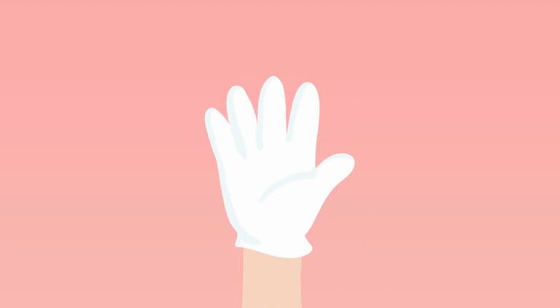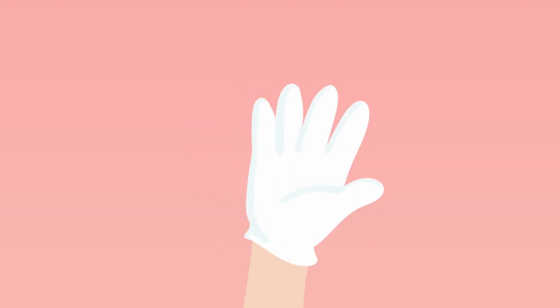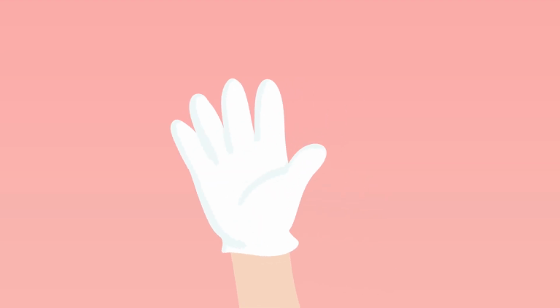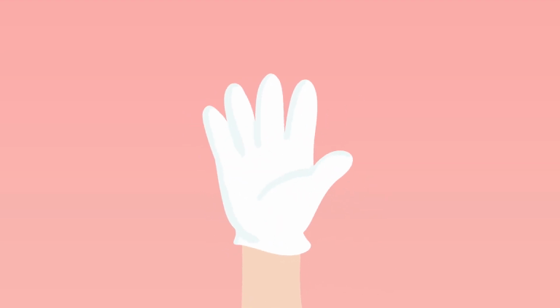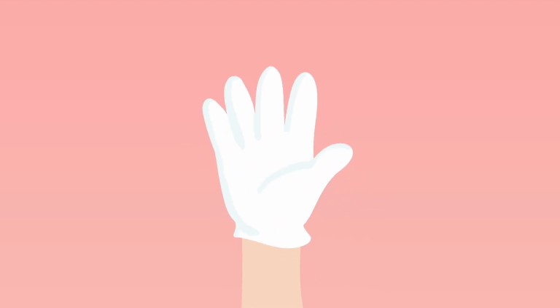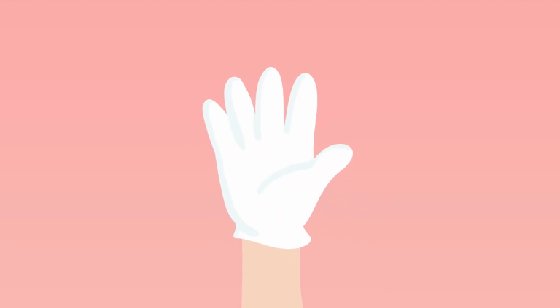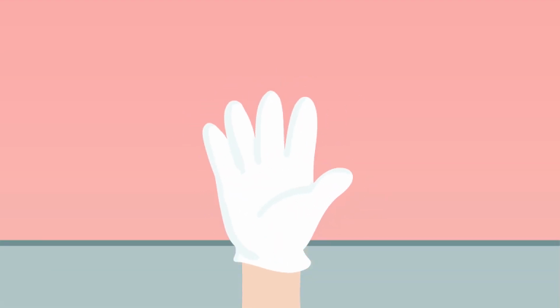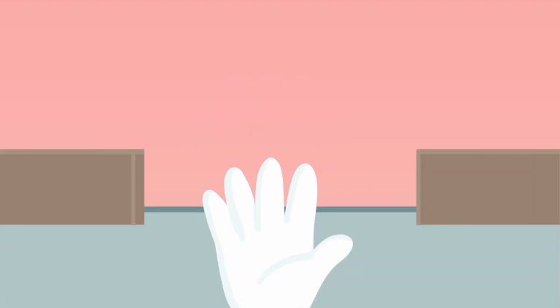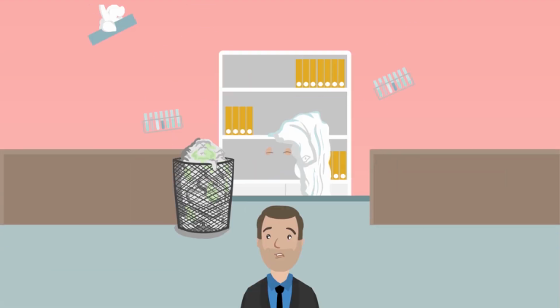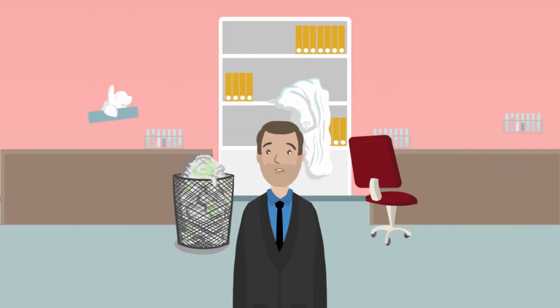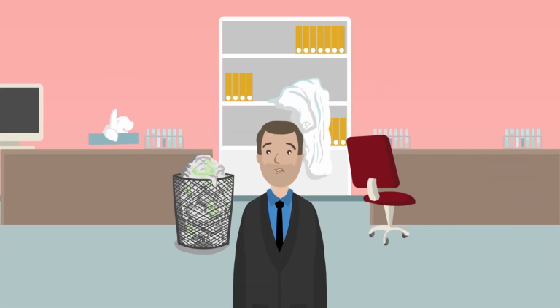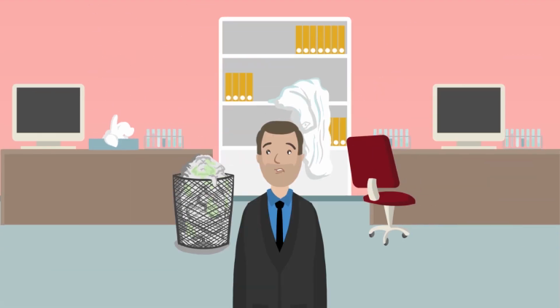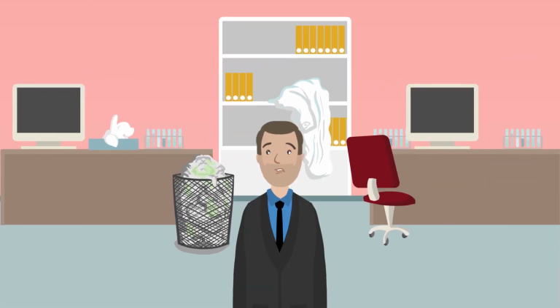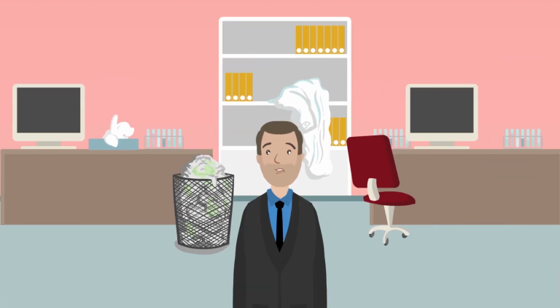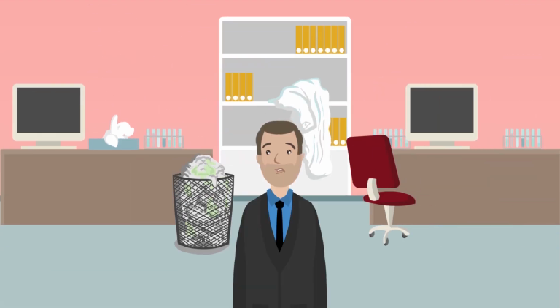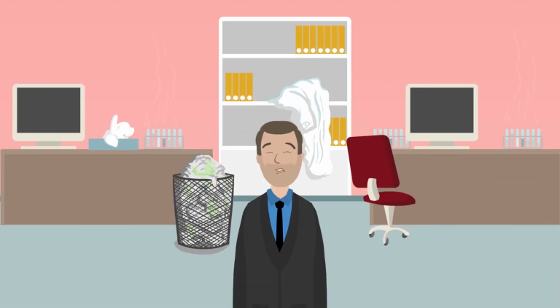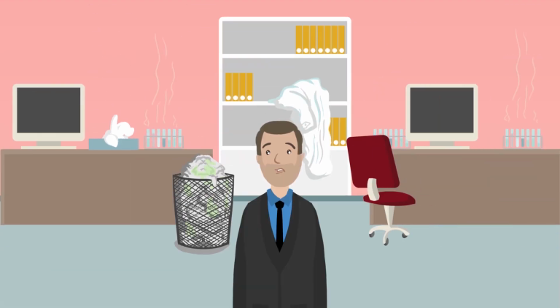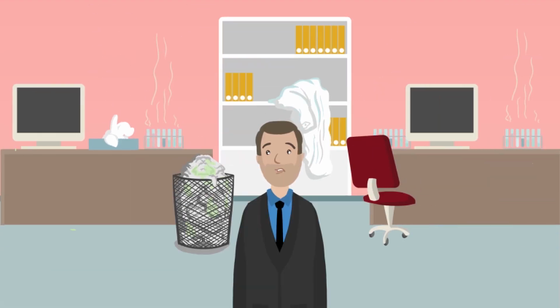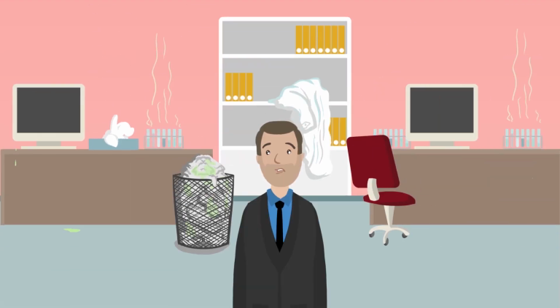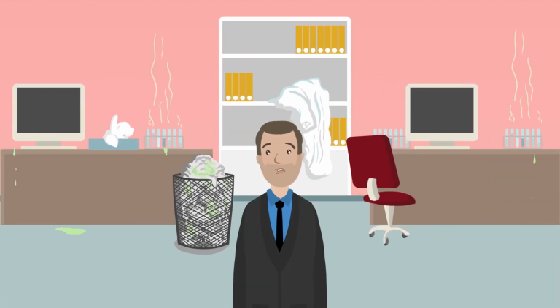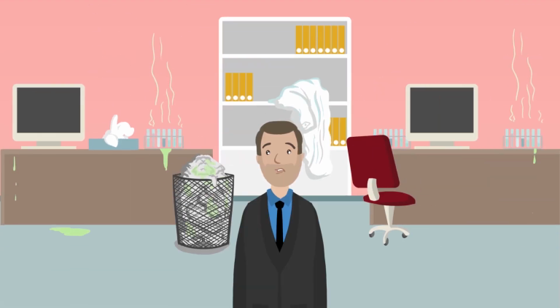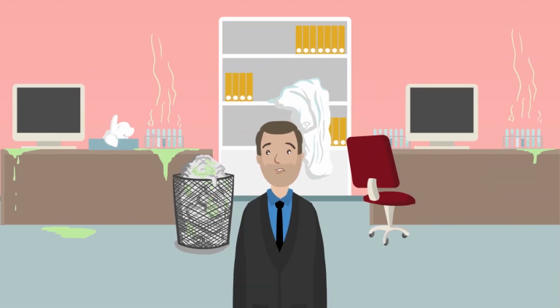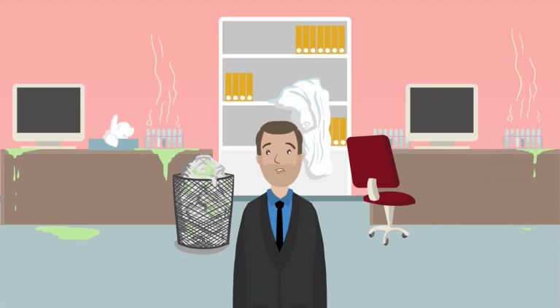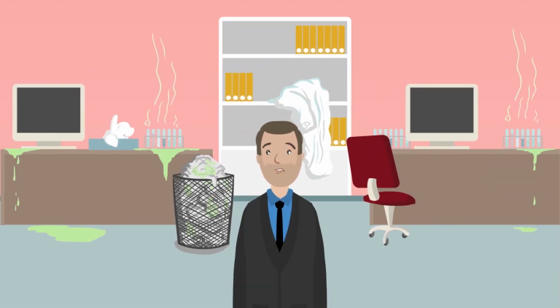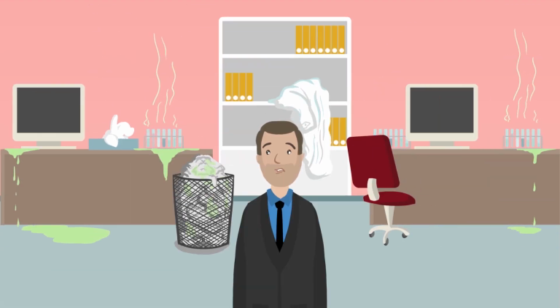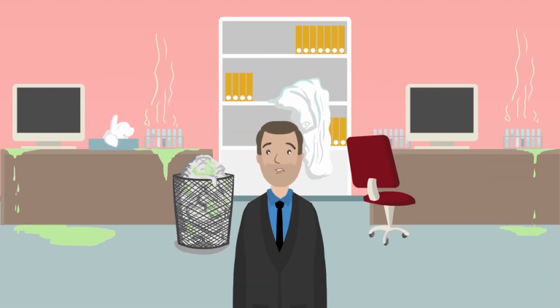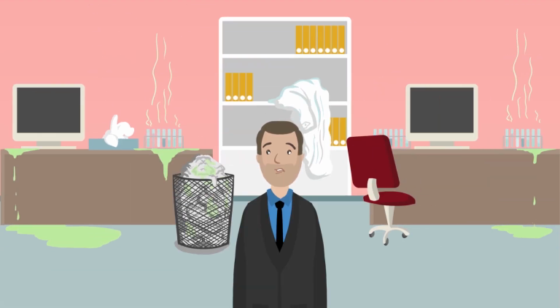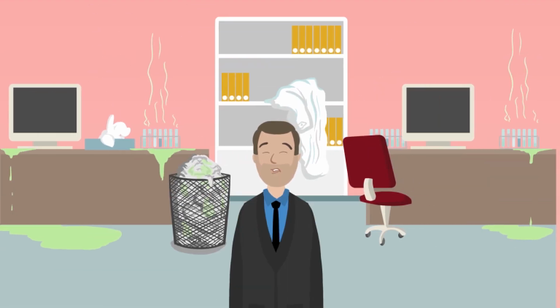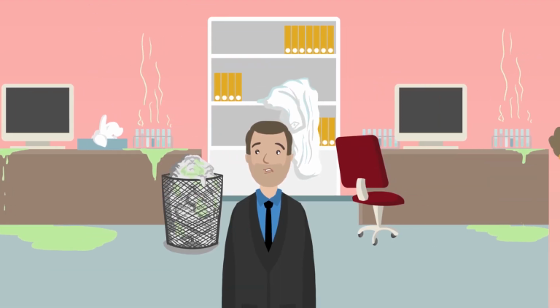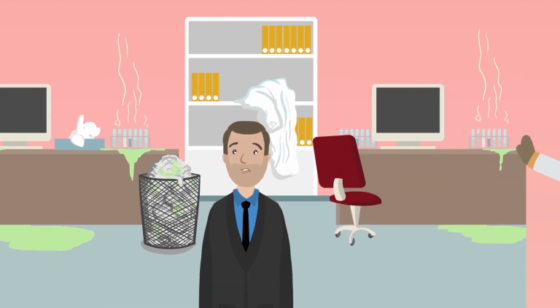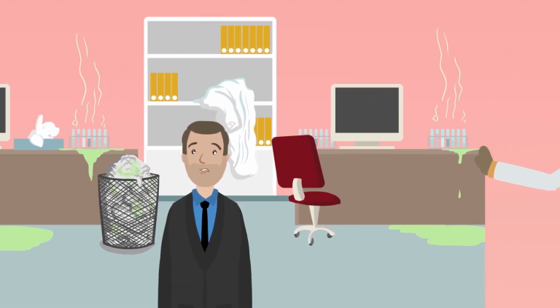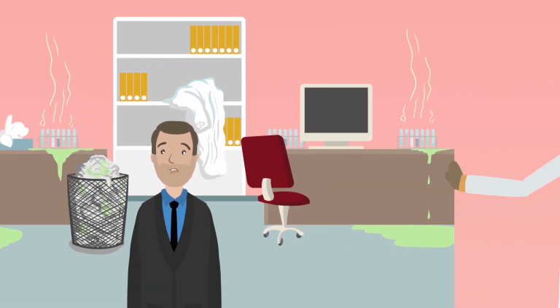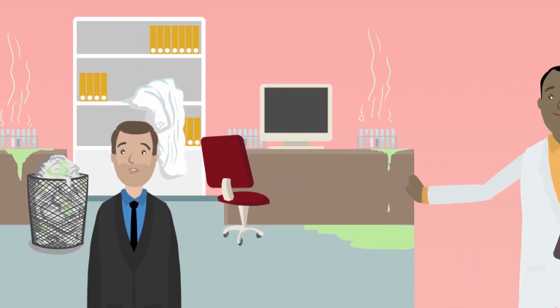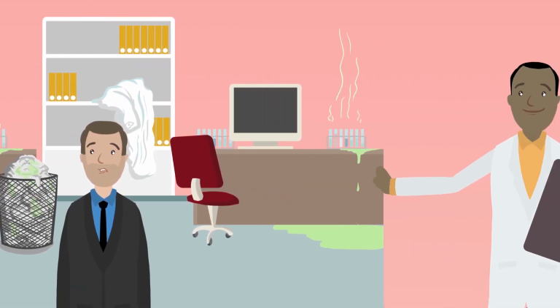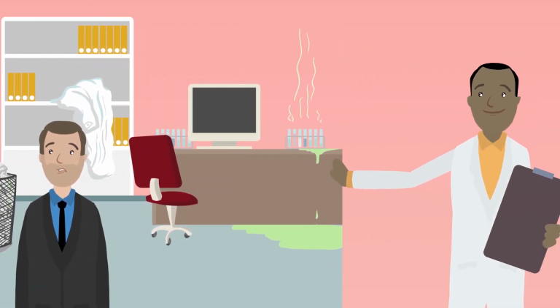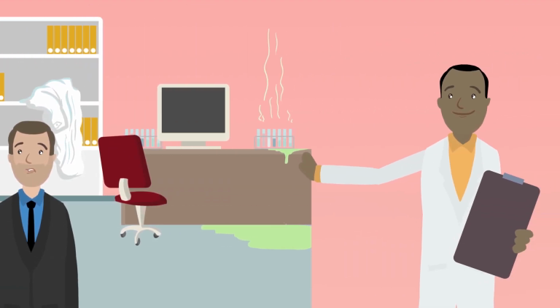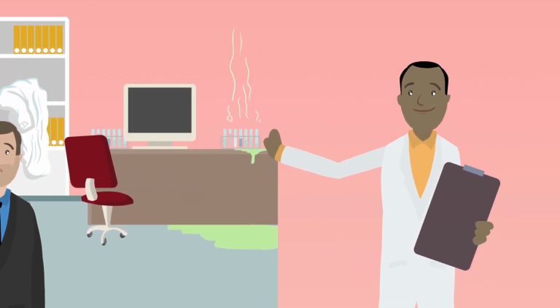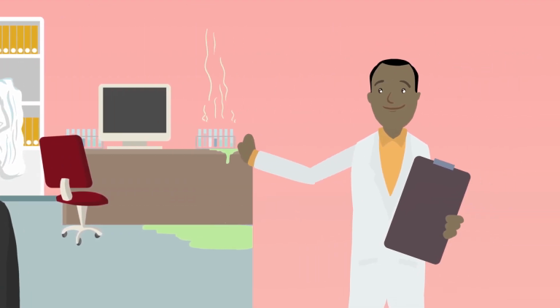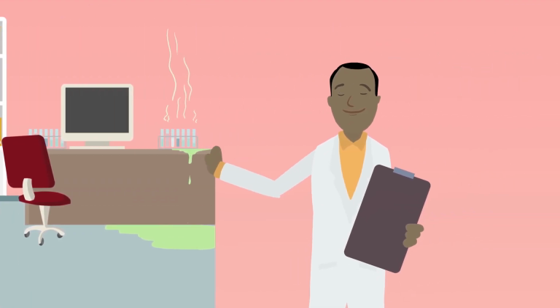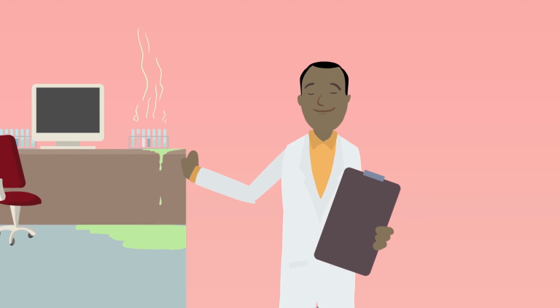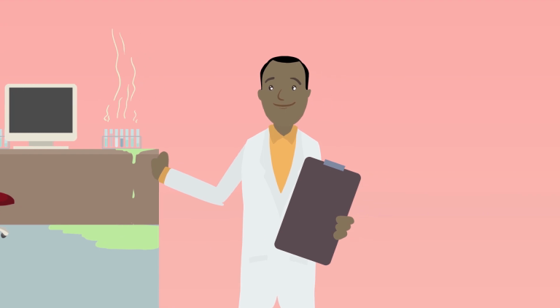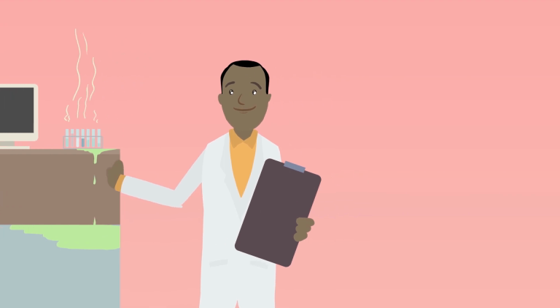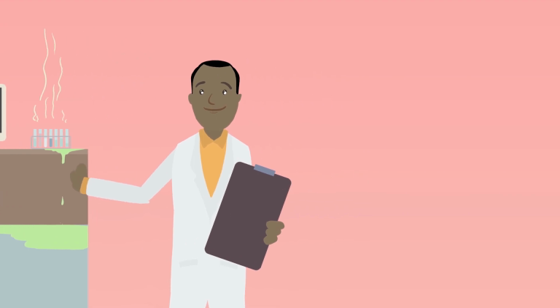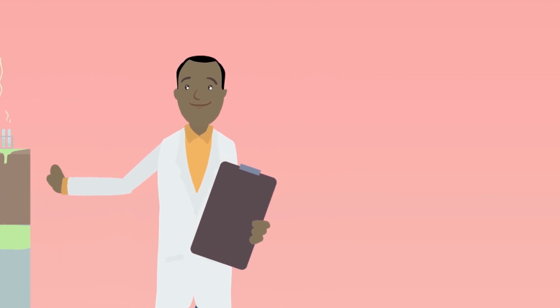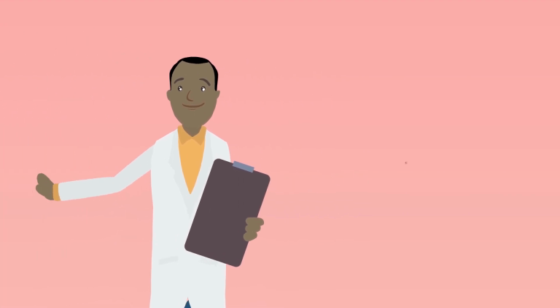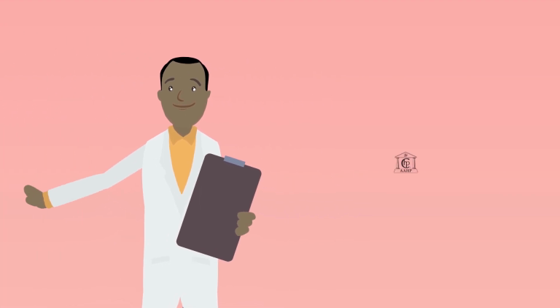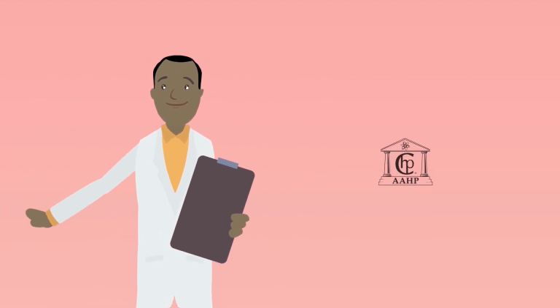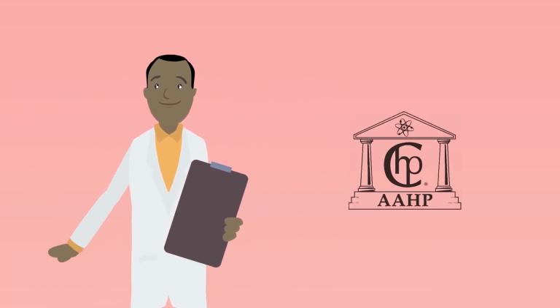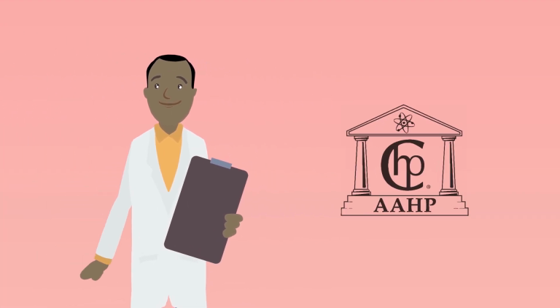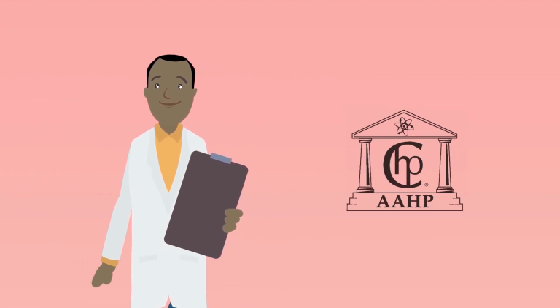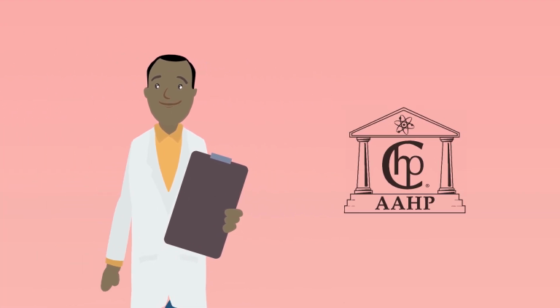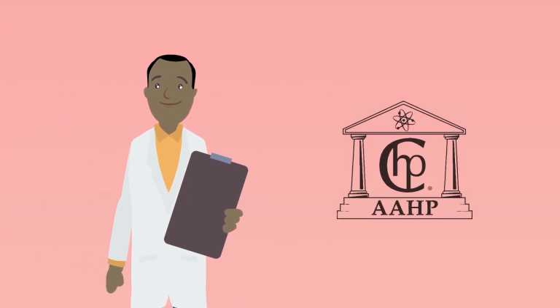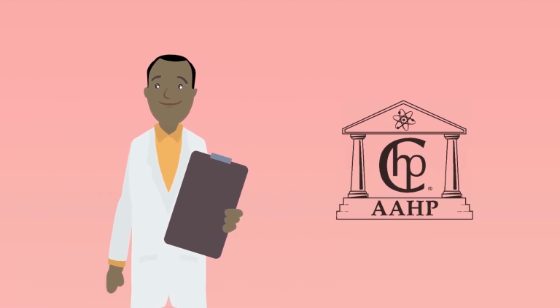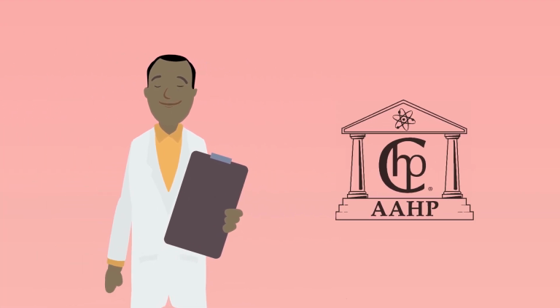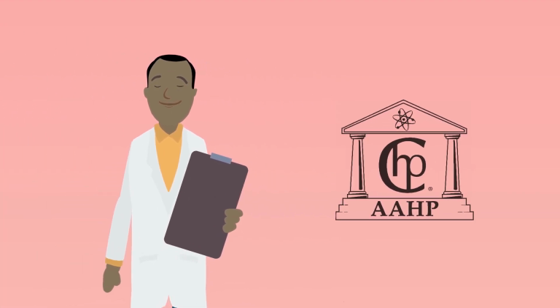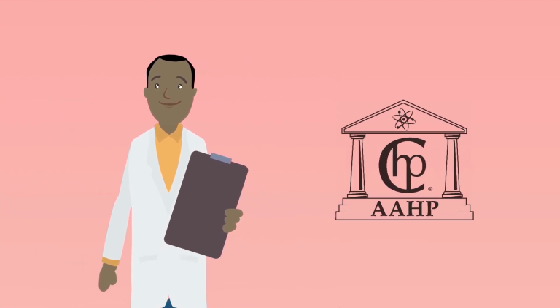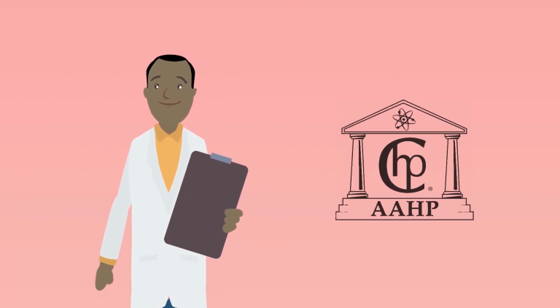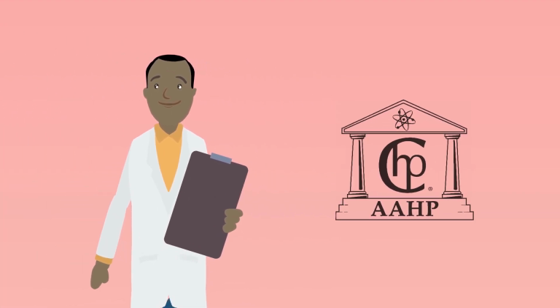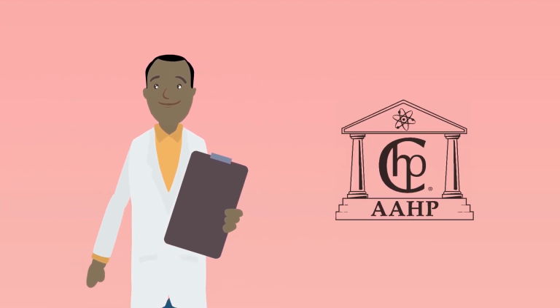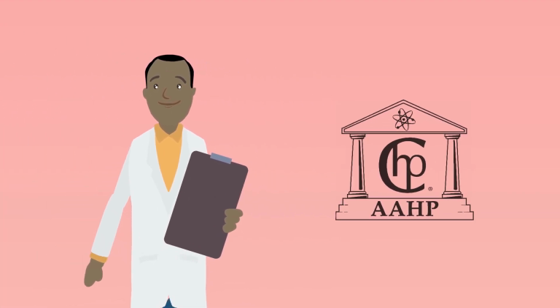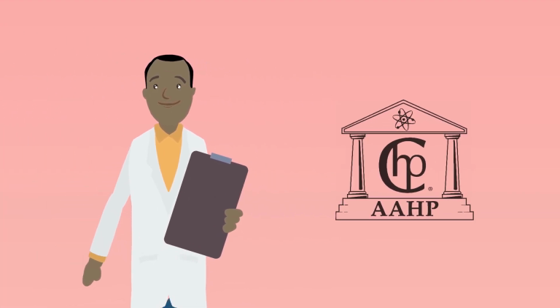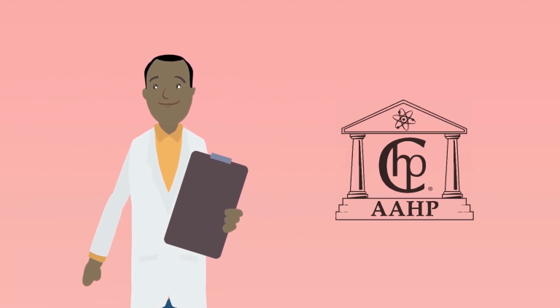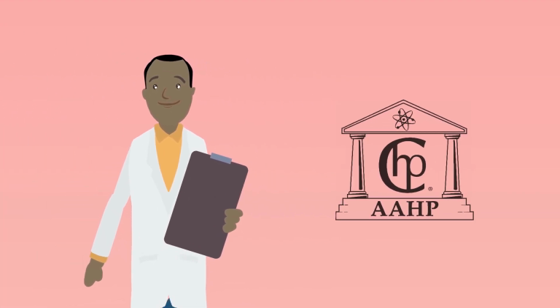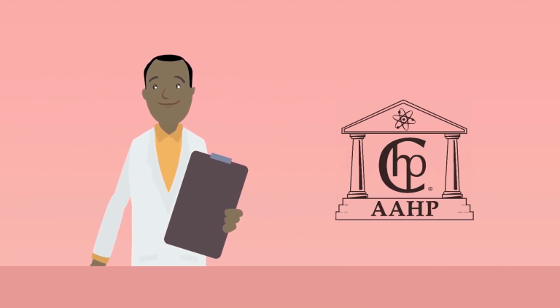Hi there! Want to avoid situations like these in your workplace? A Certified Health Physicist, or CHP for short, can help you.